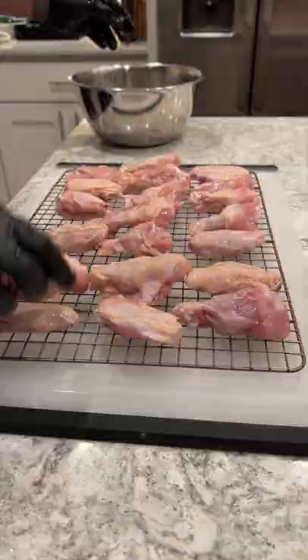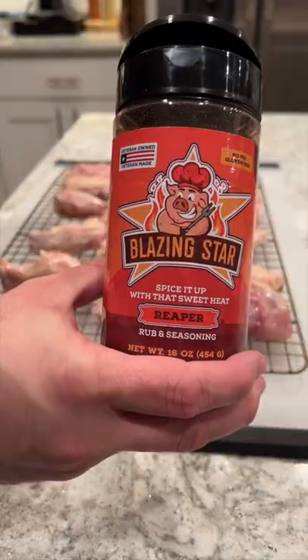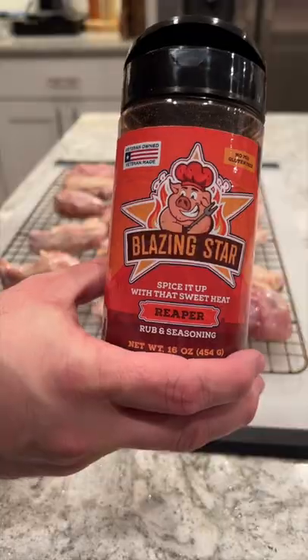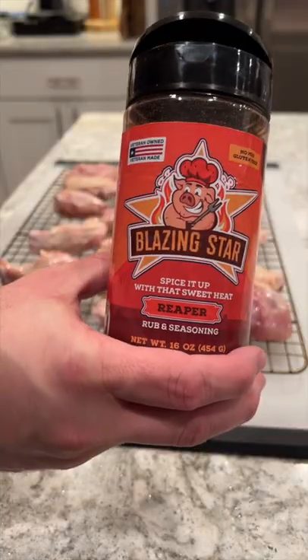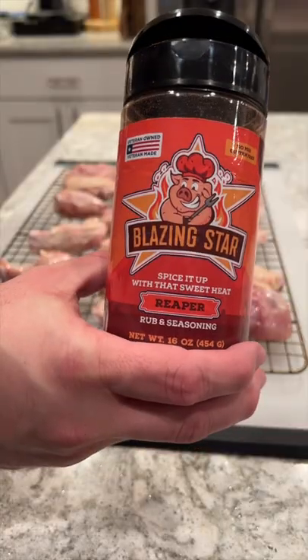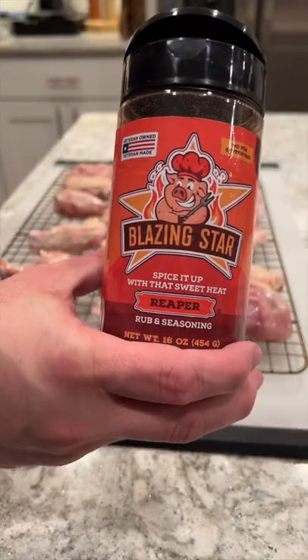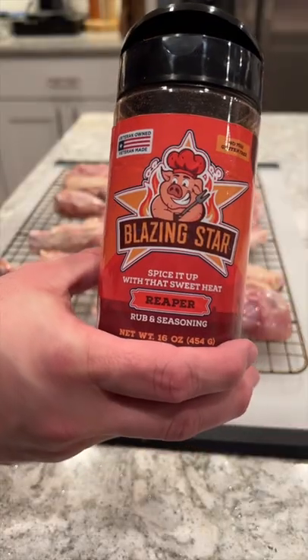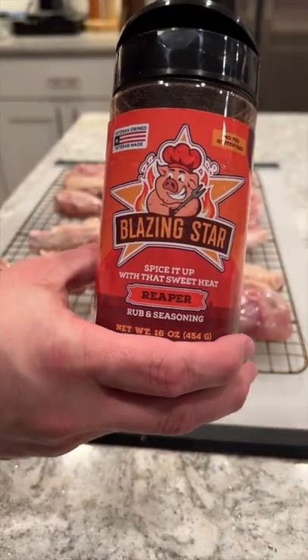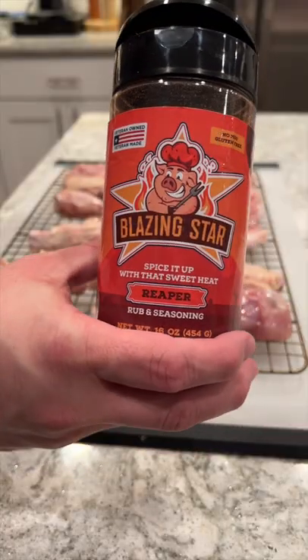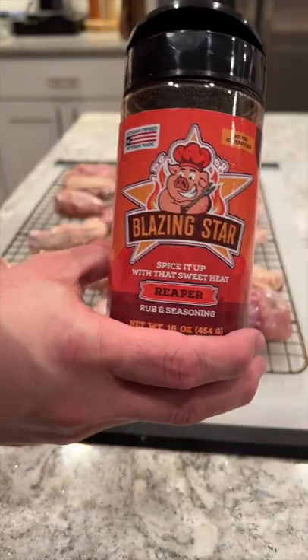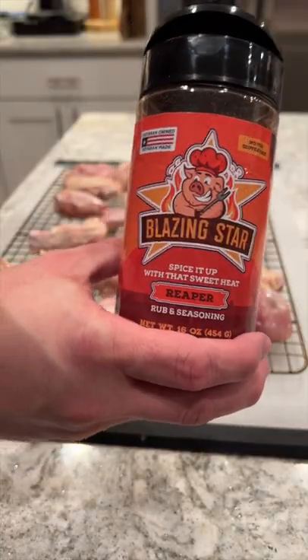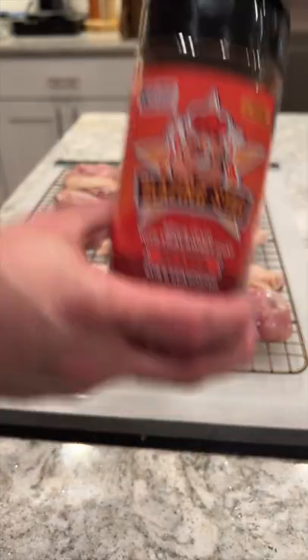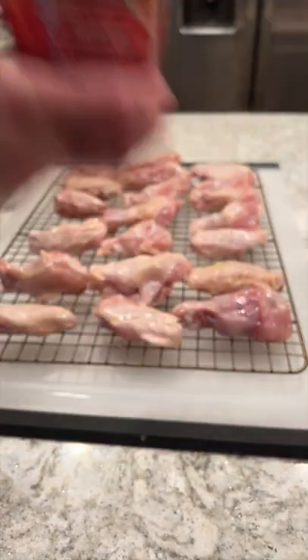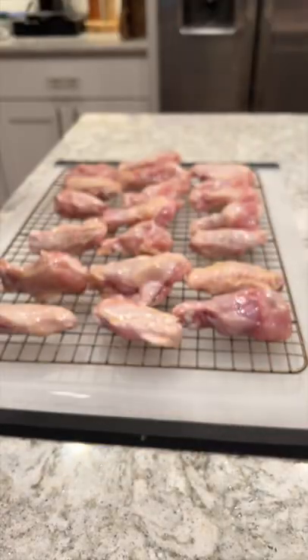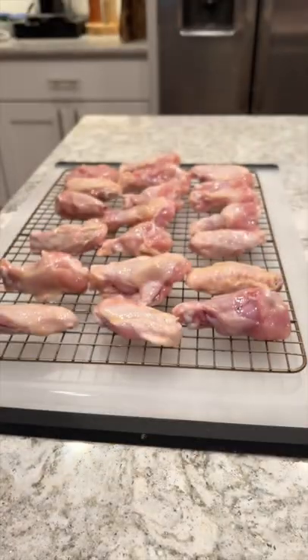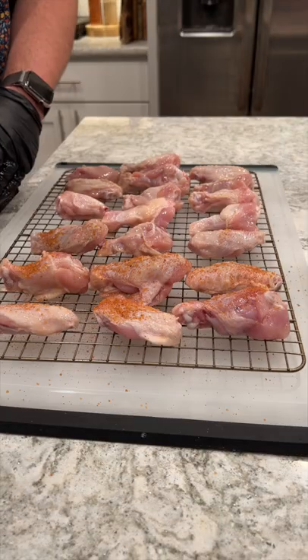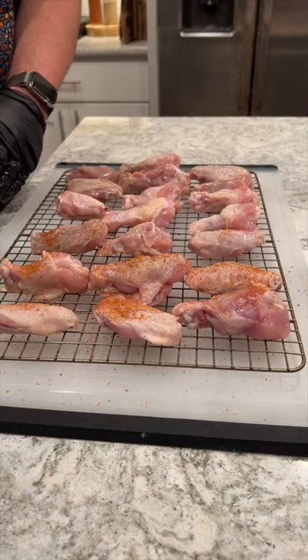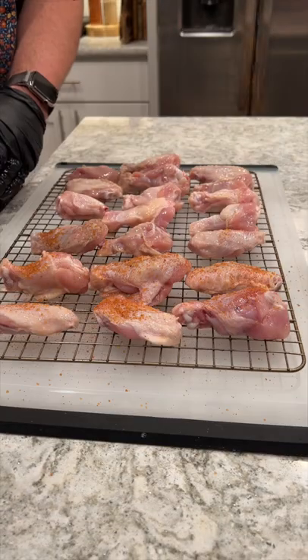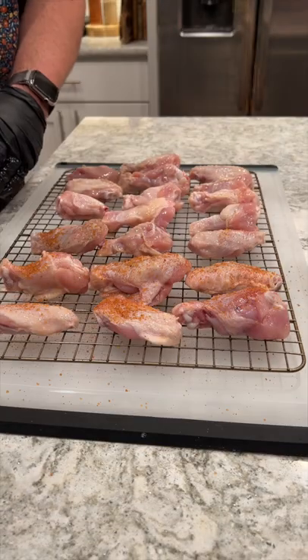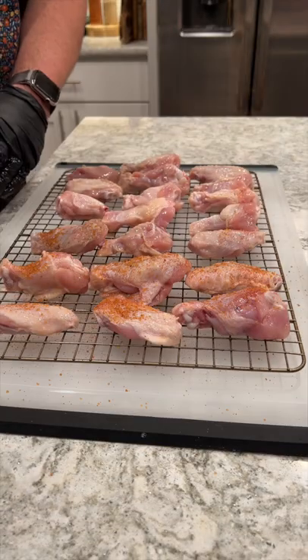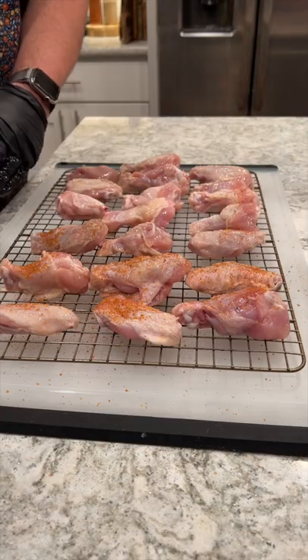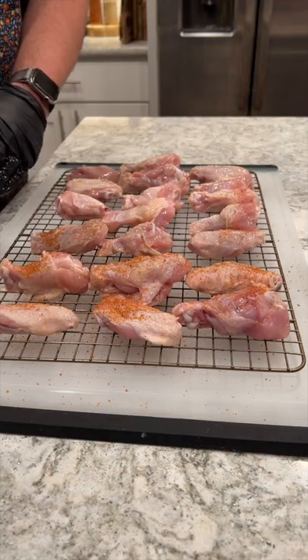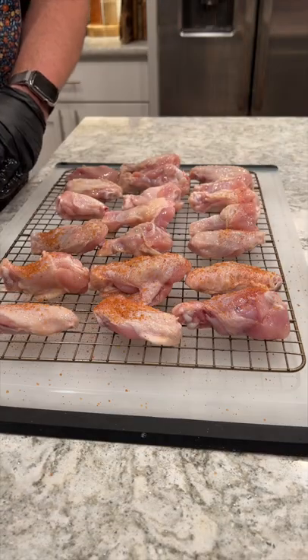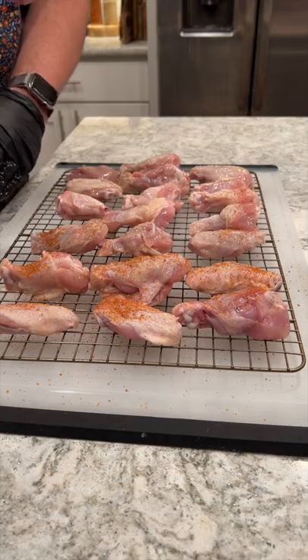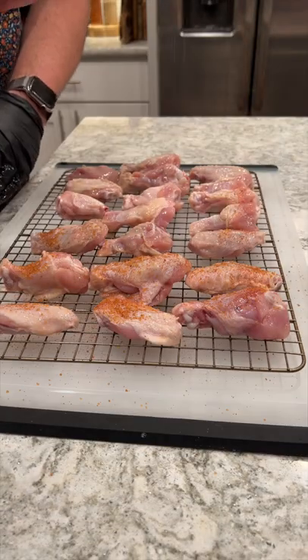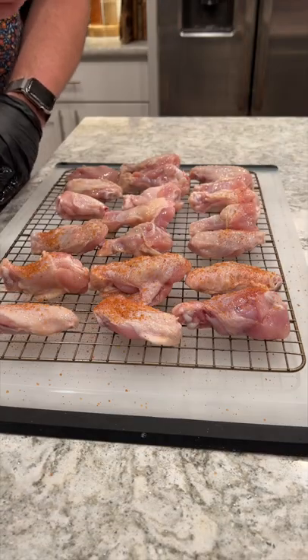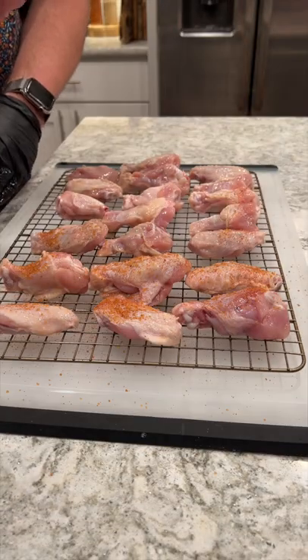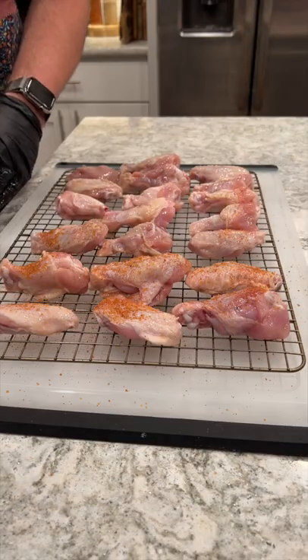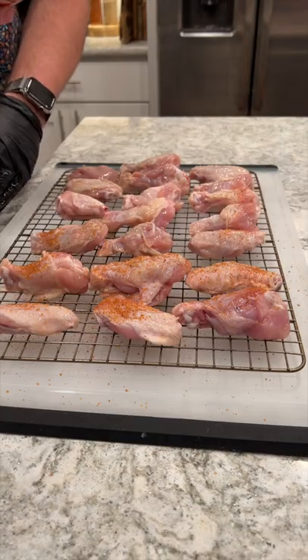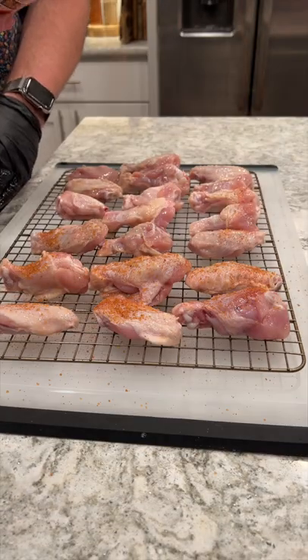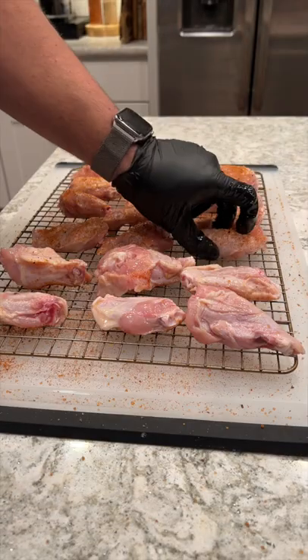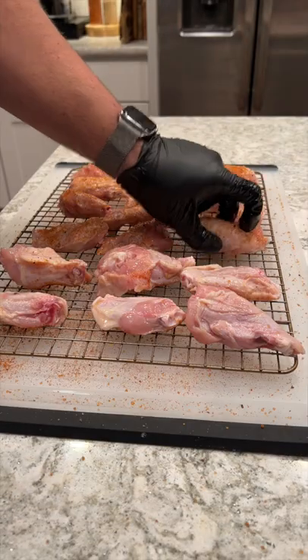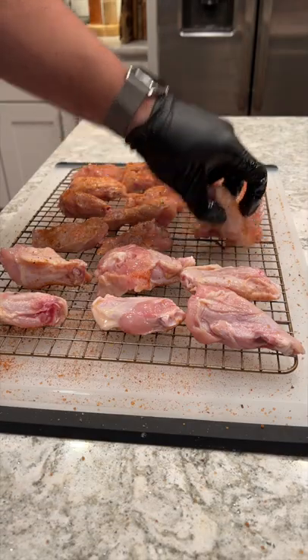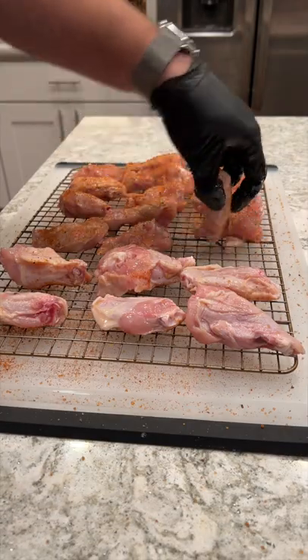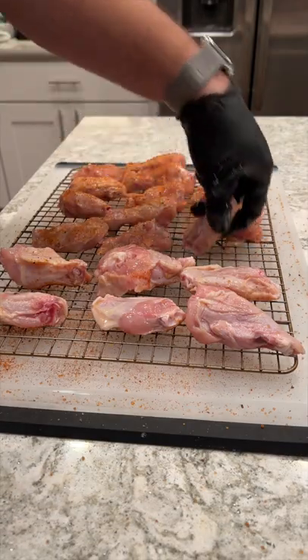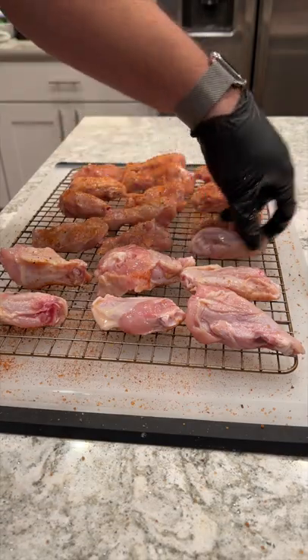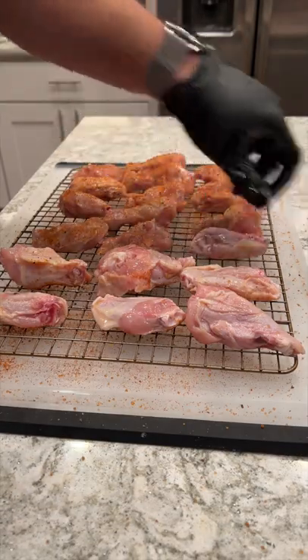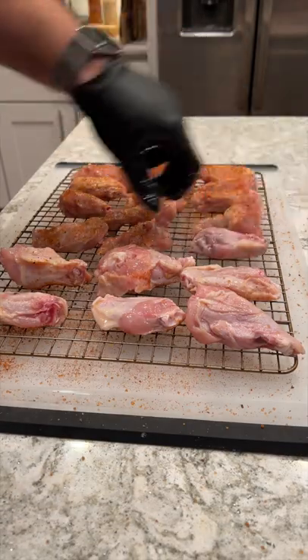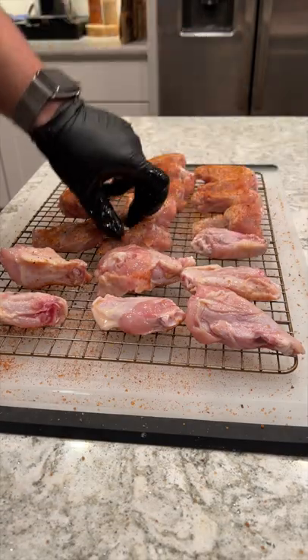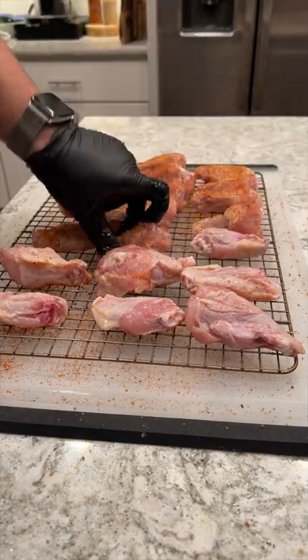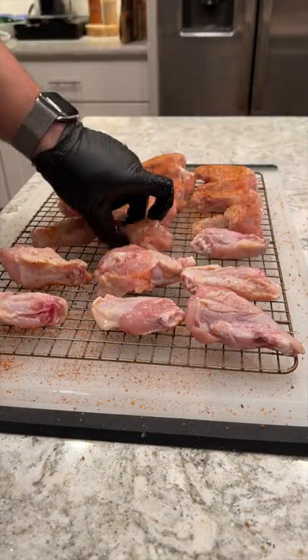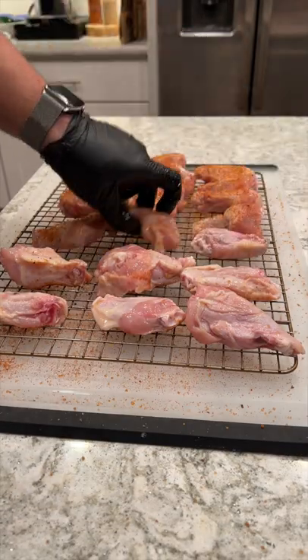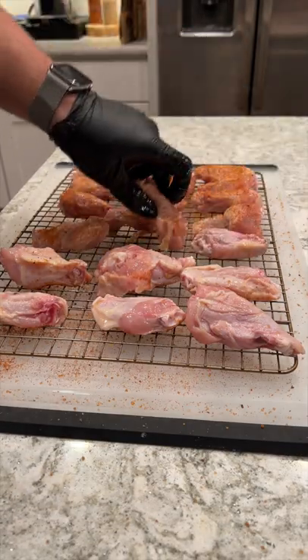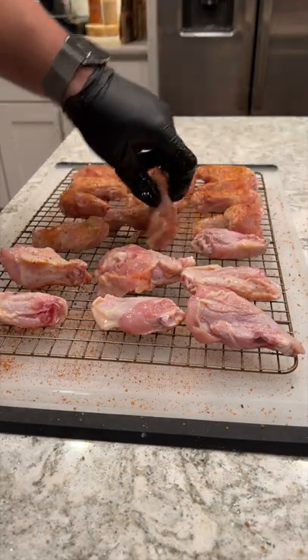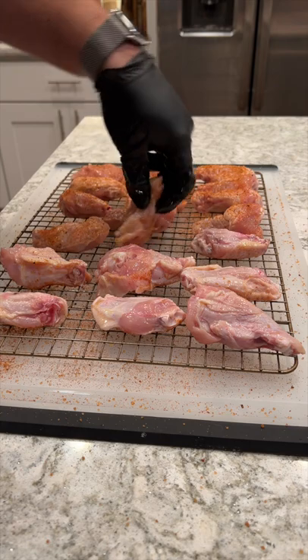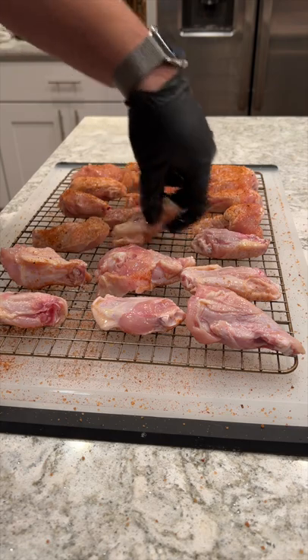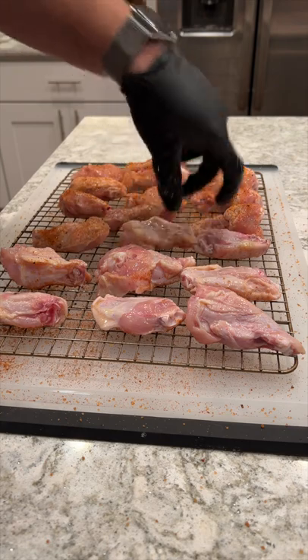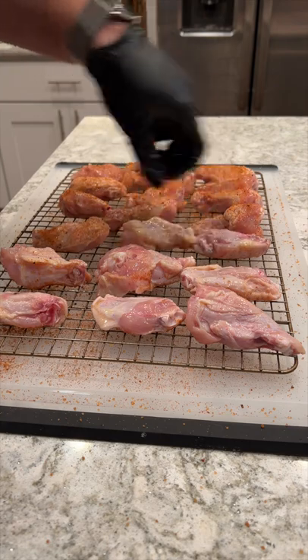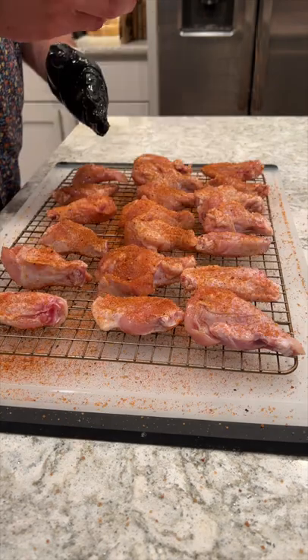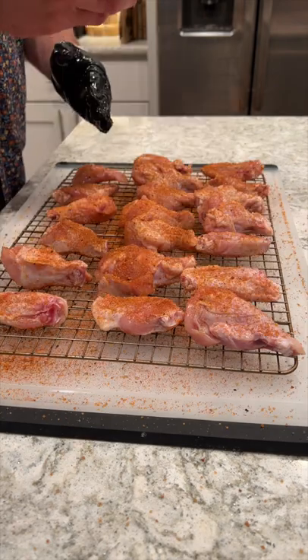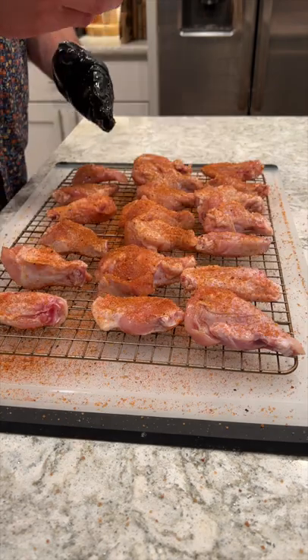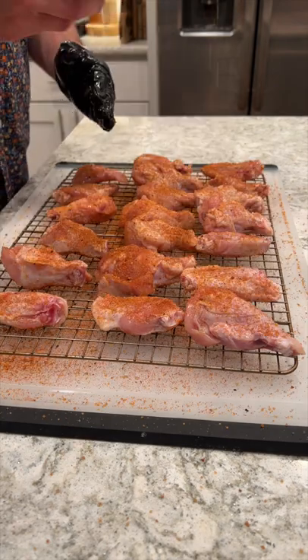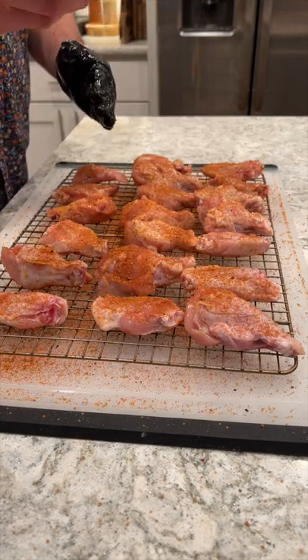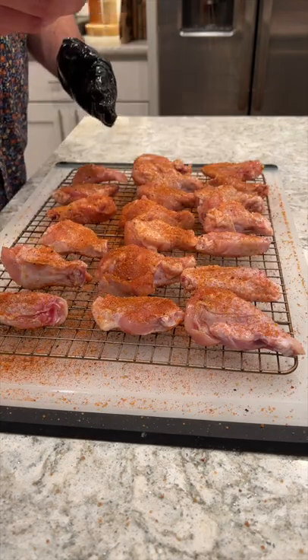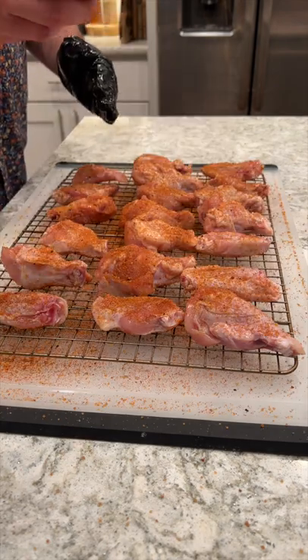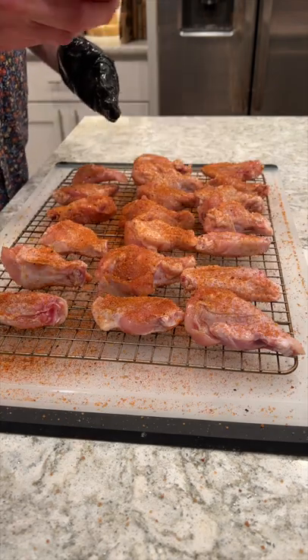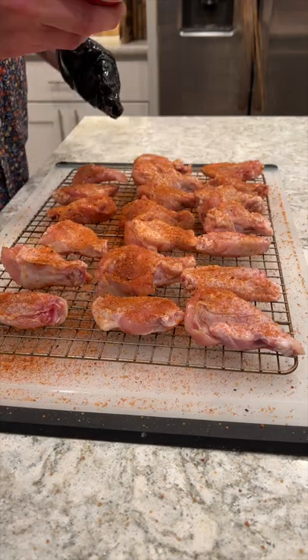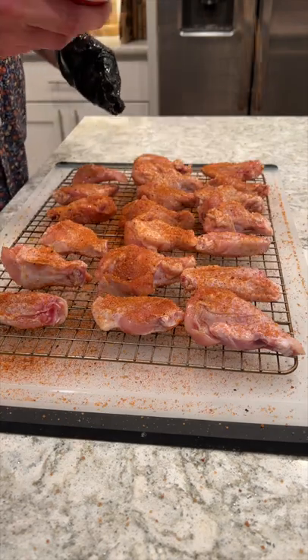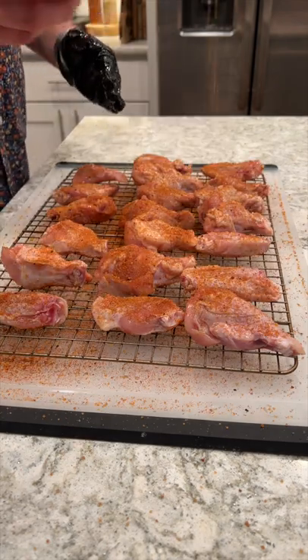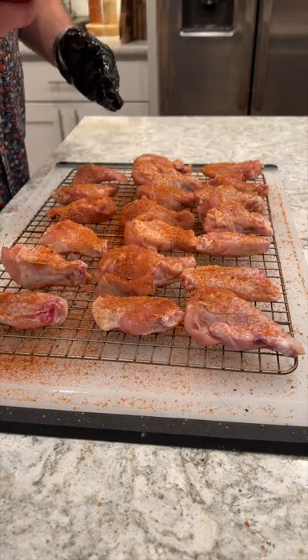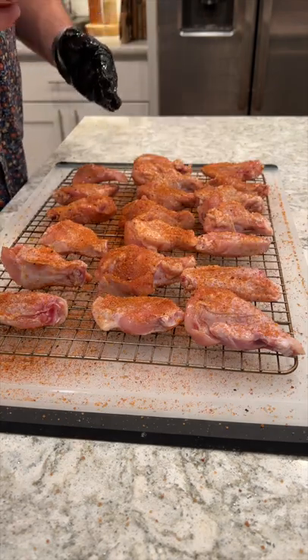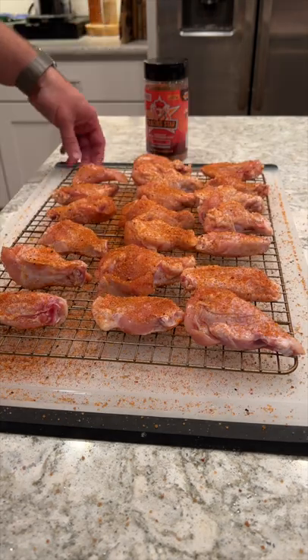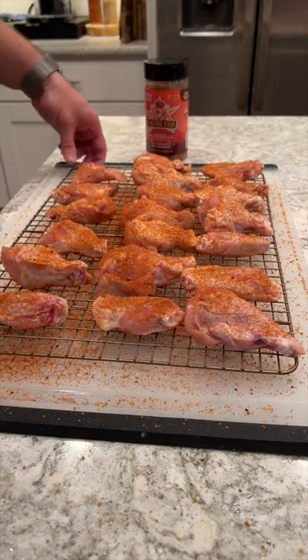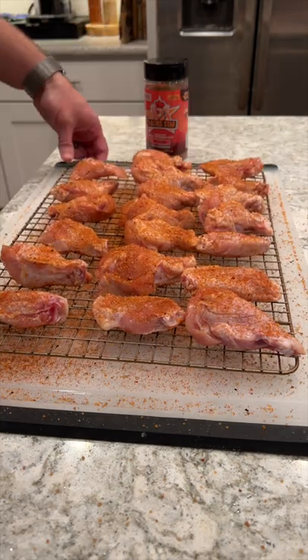Now we're hitting these wings with Blazing Star Reaper Rub — insanely delicious rub. We're going front and back on these wings, make sure we have everything covered.